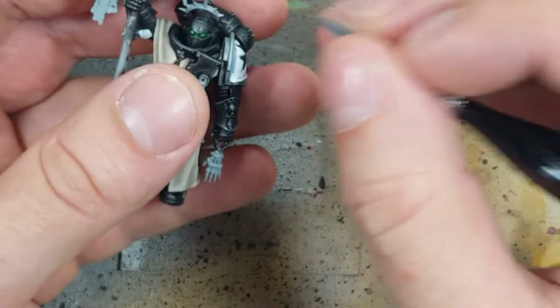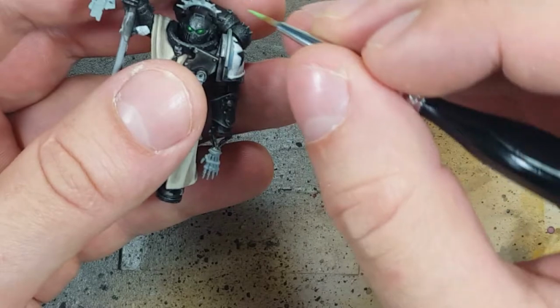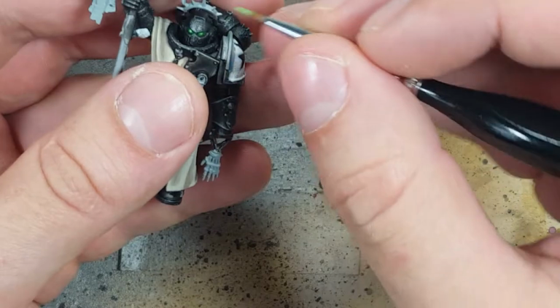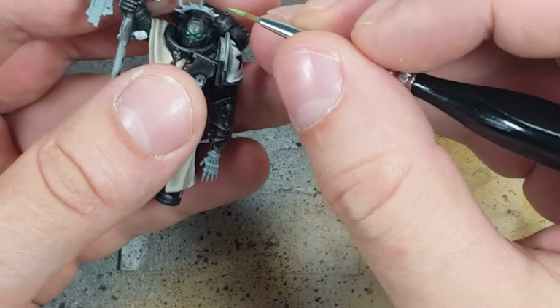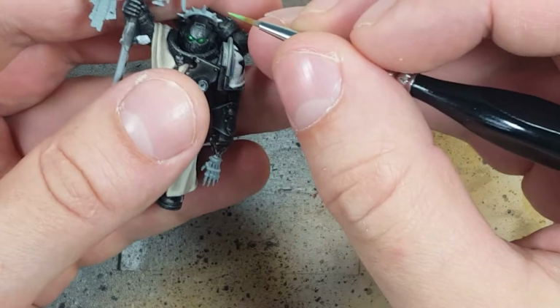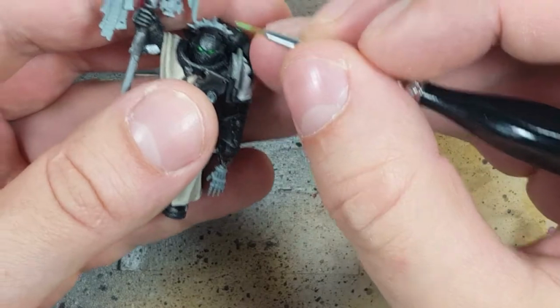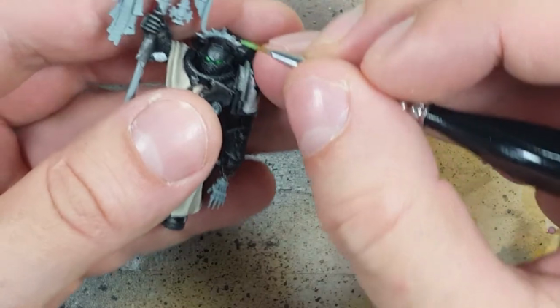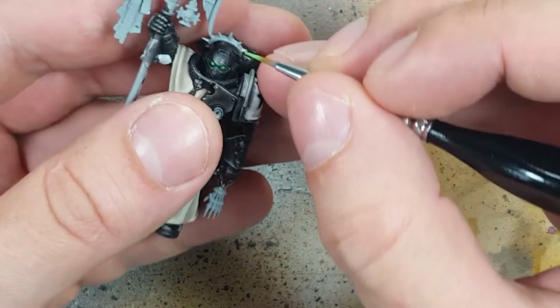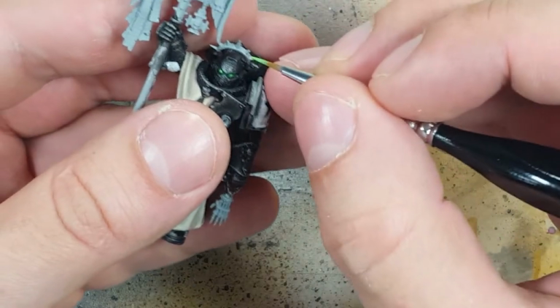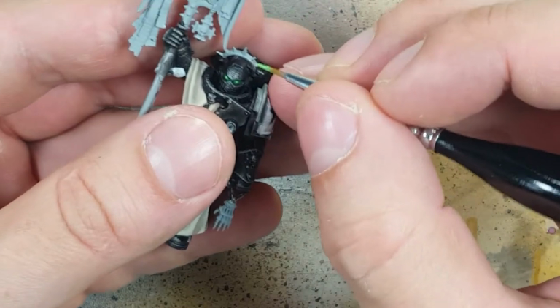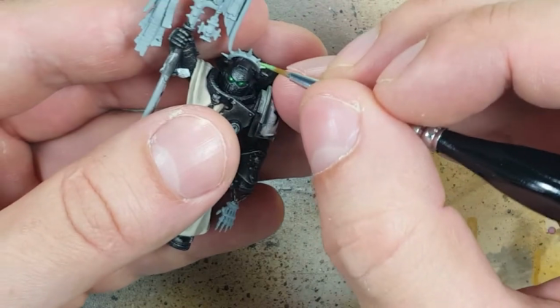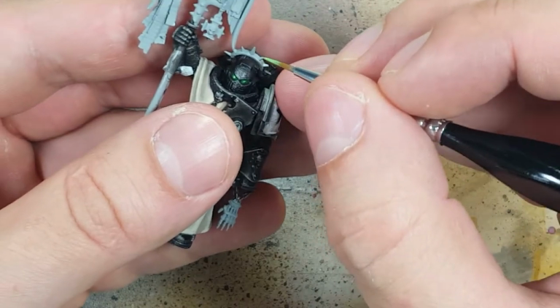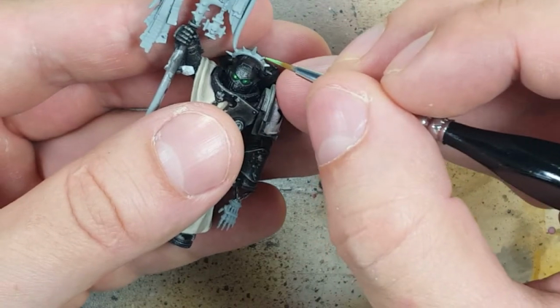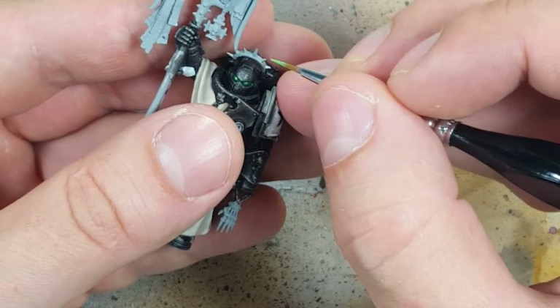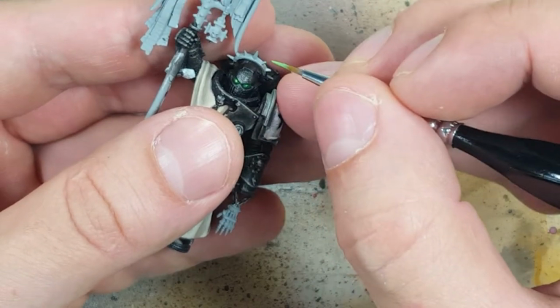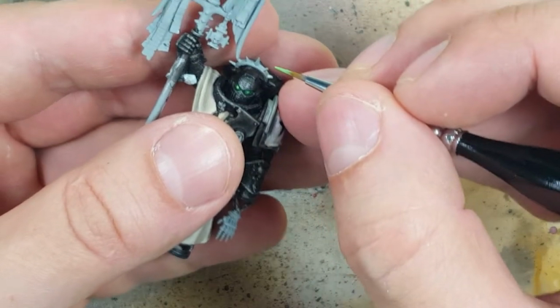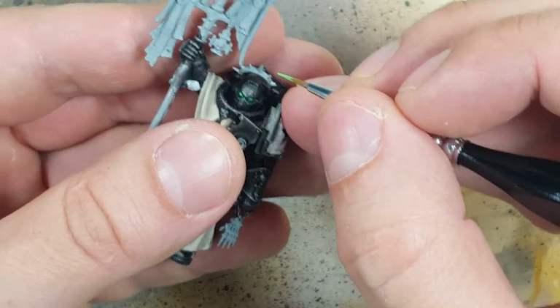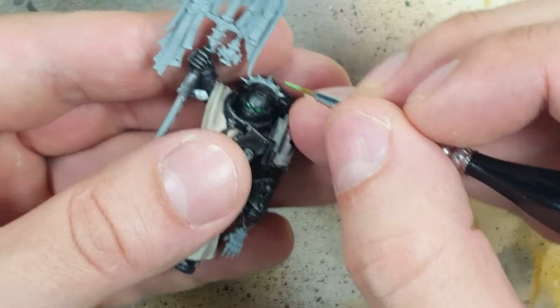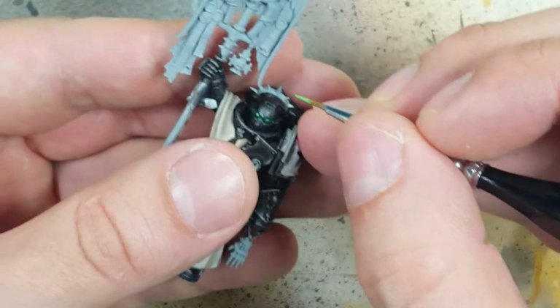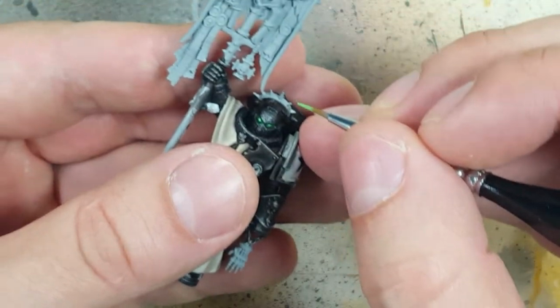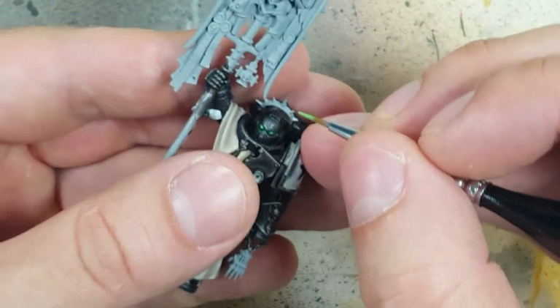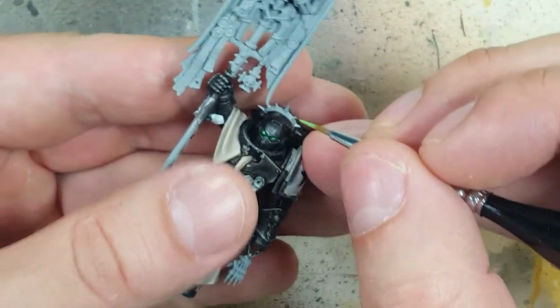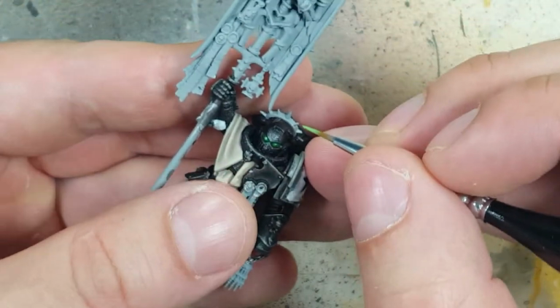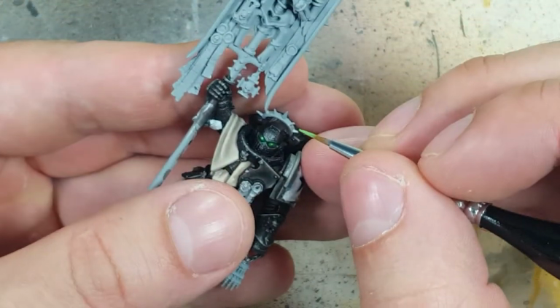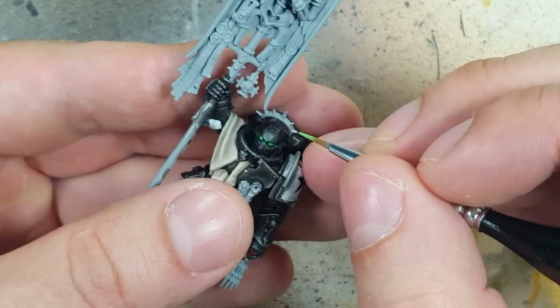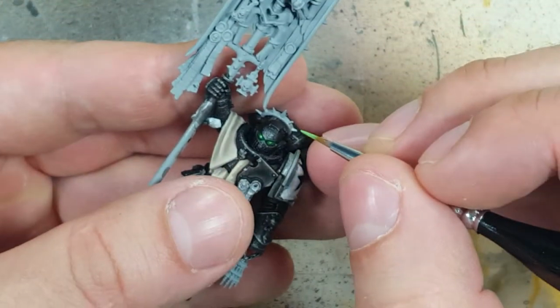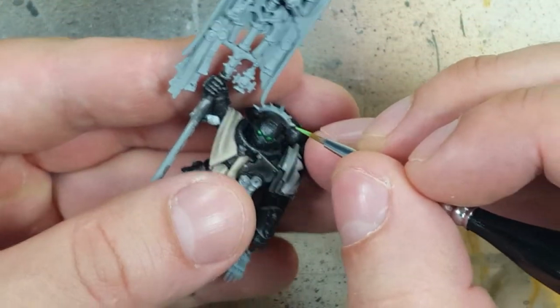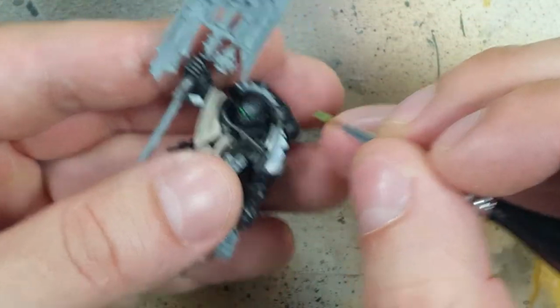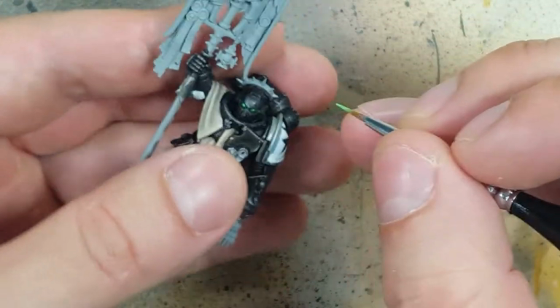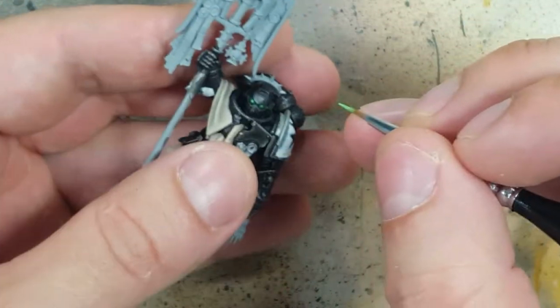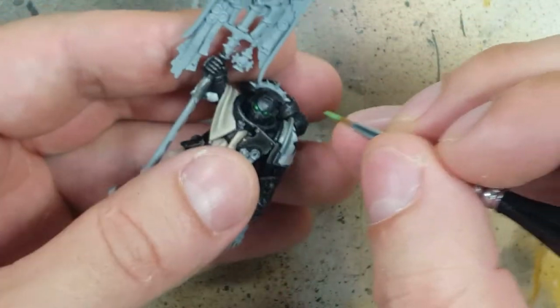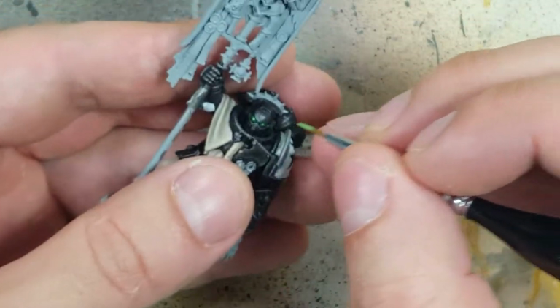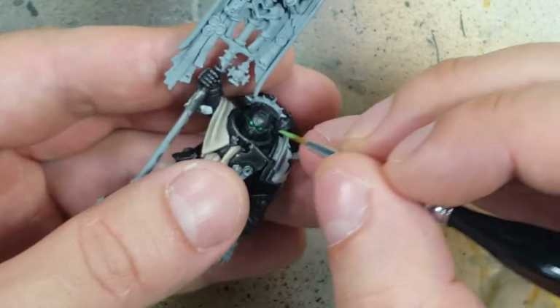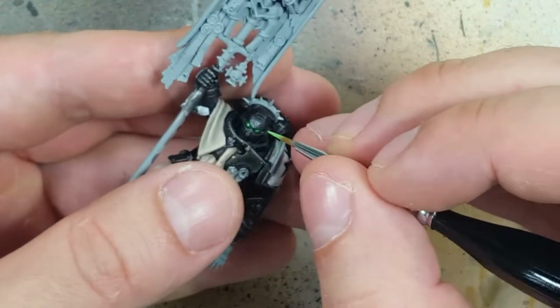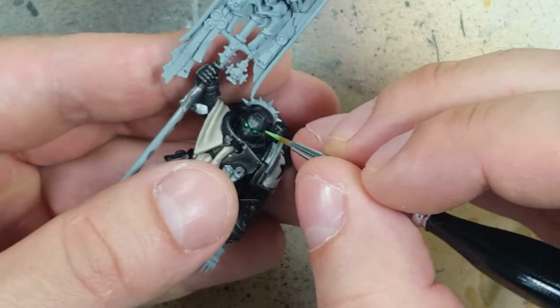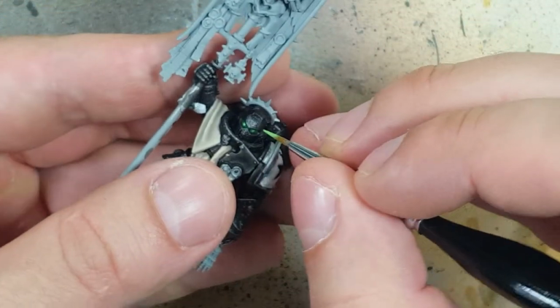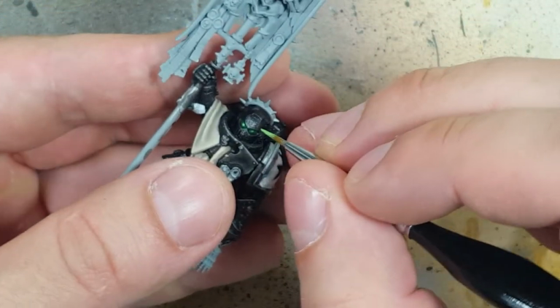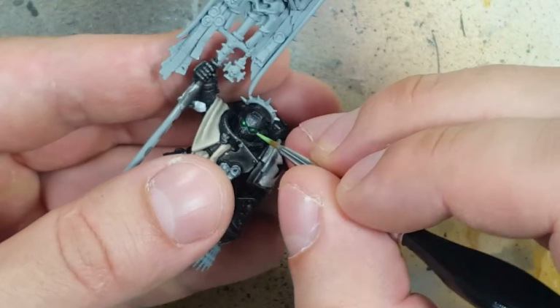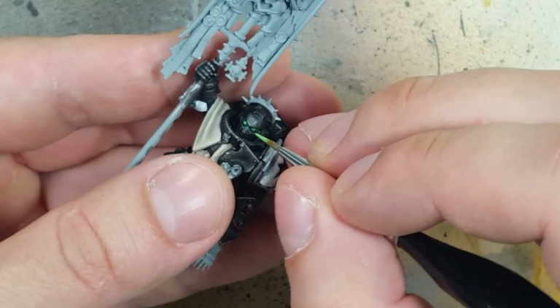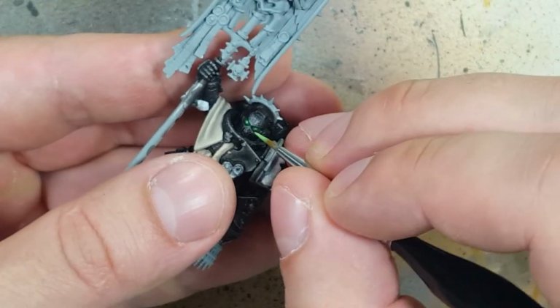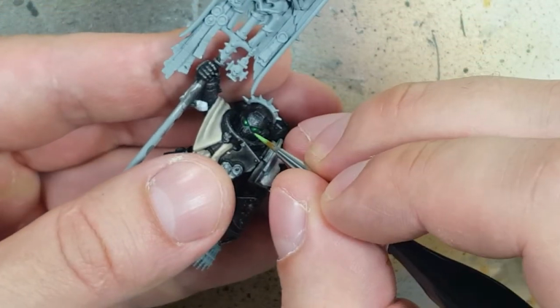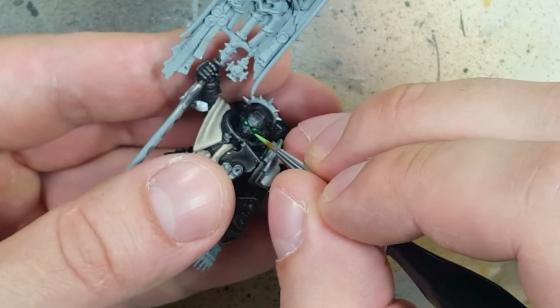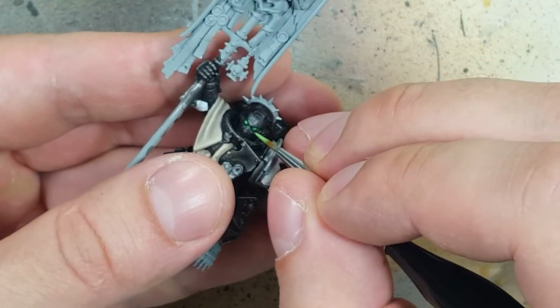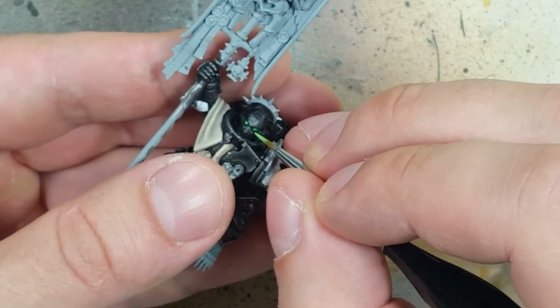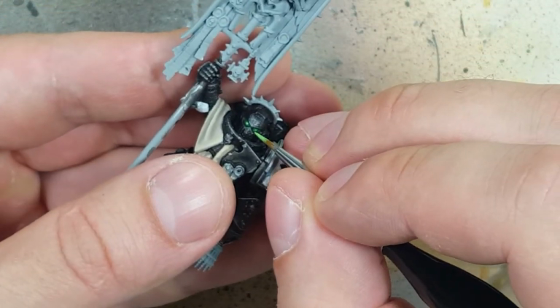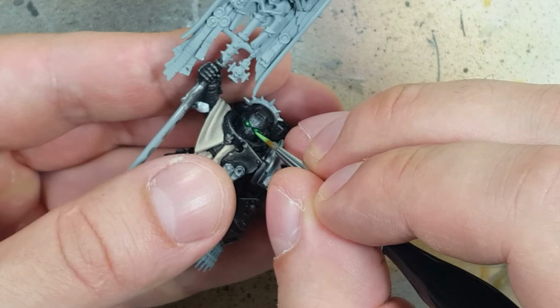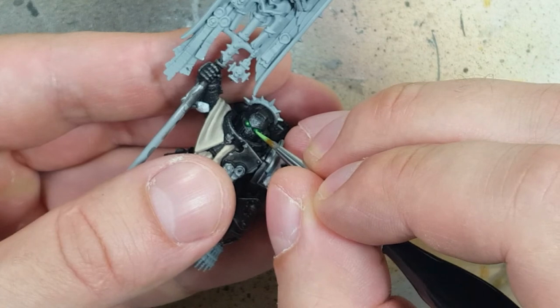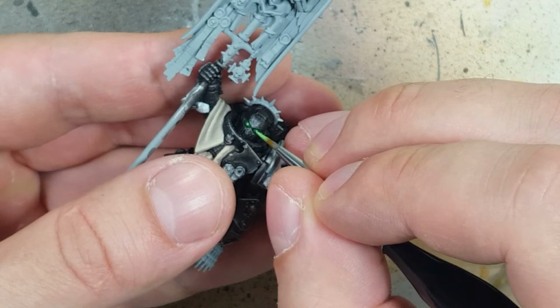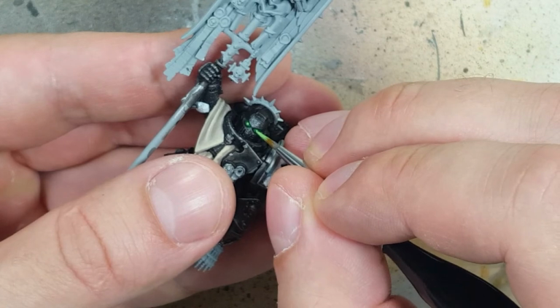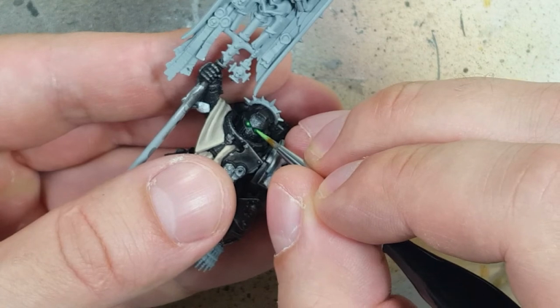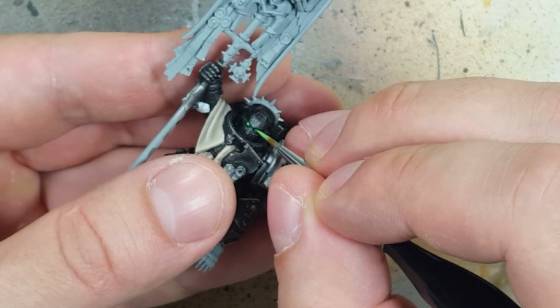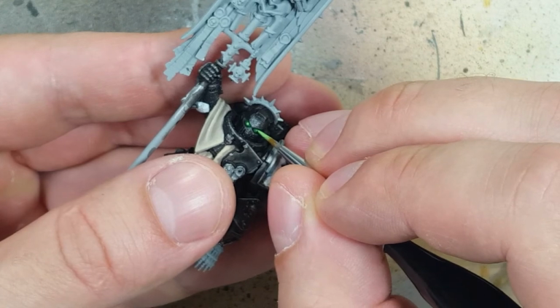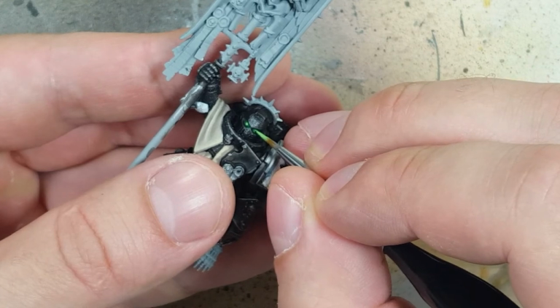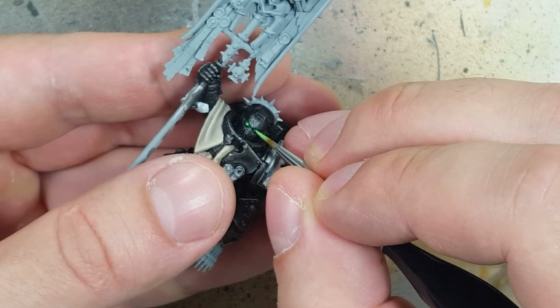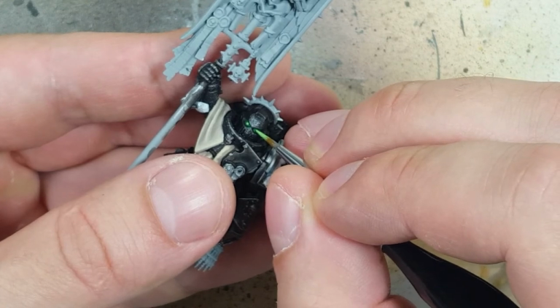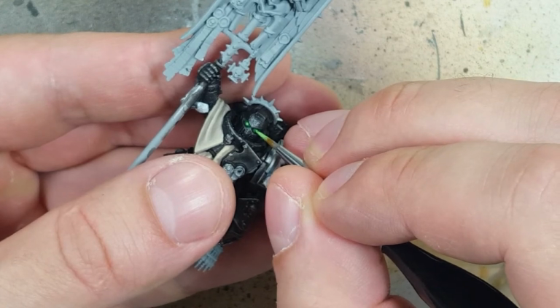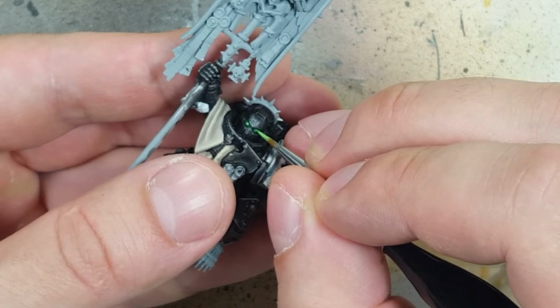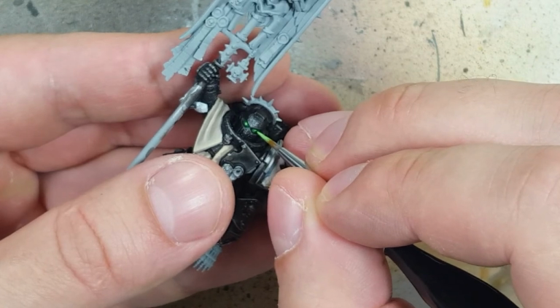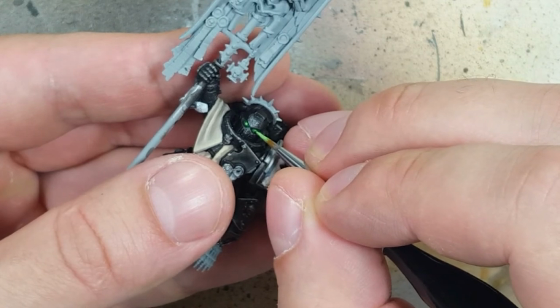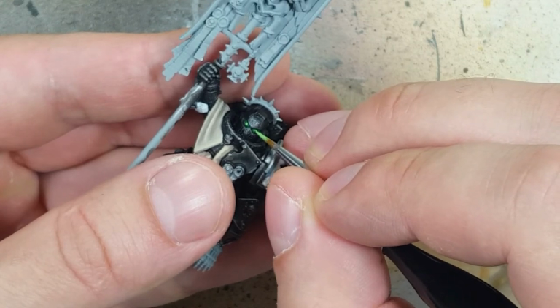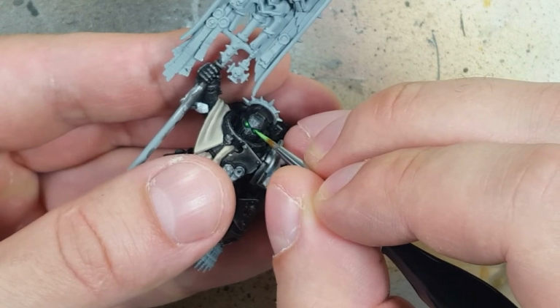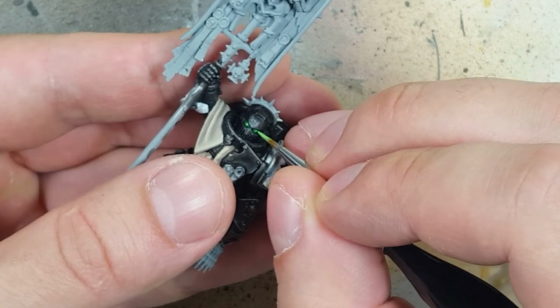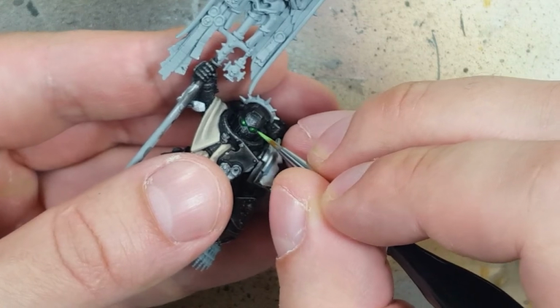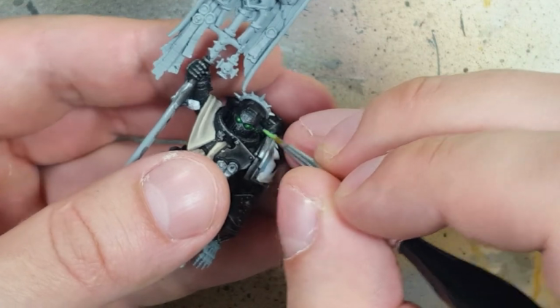Once that's done, we go back with Snarfang Green and basically tap and make little dots on the eyes.